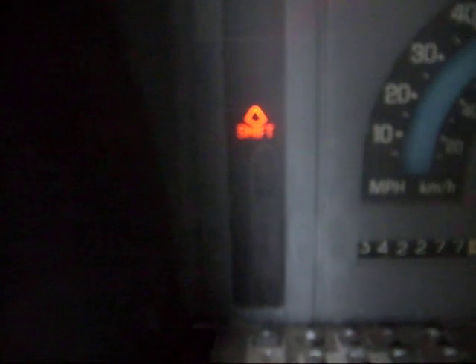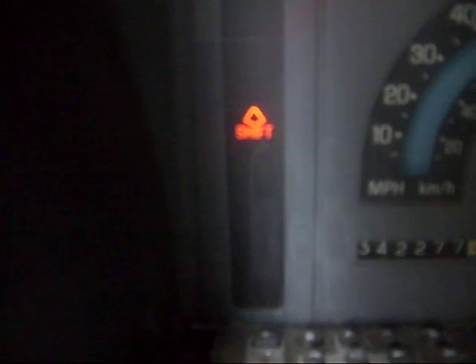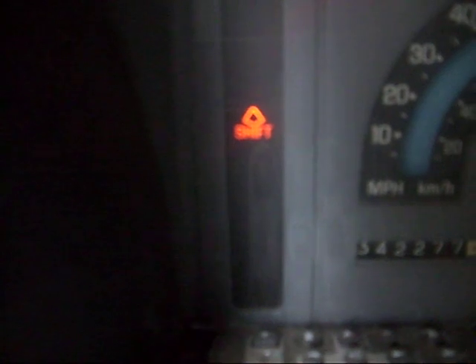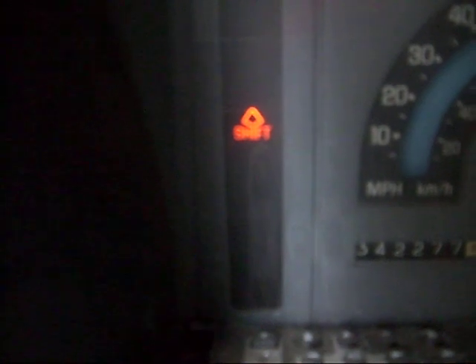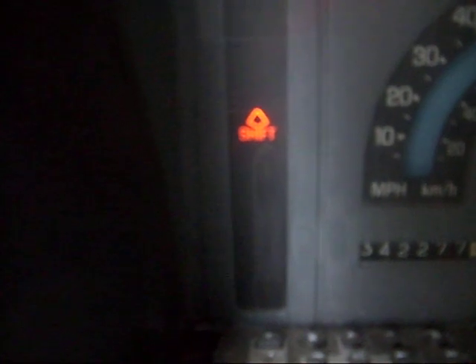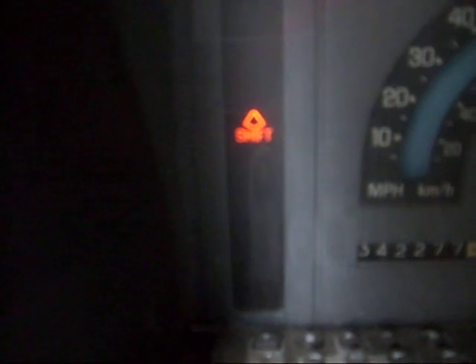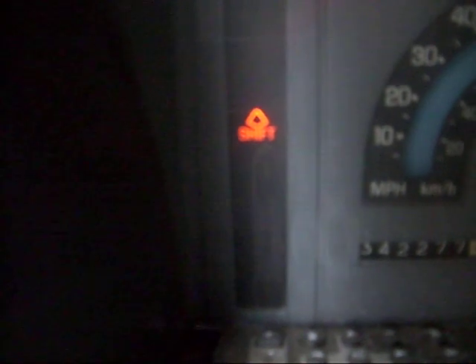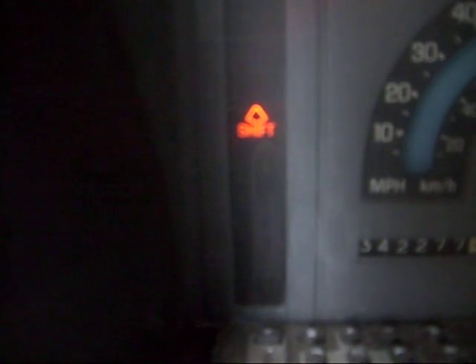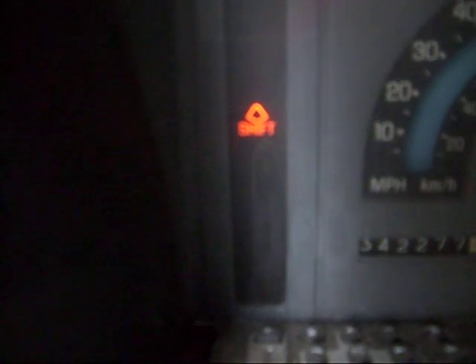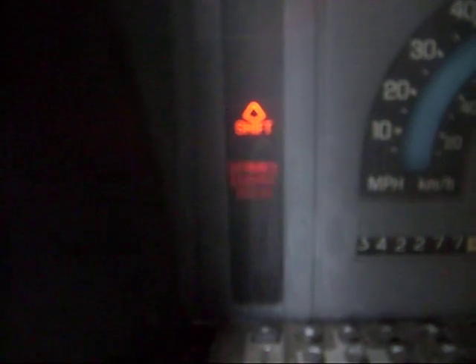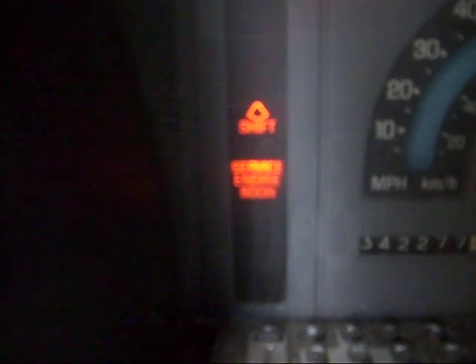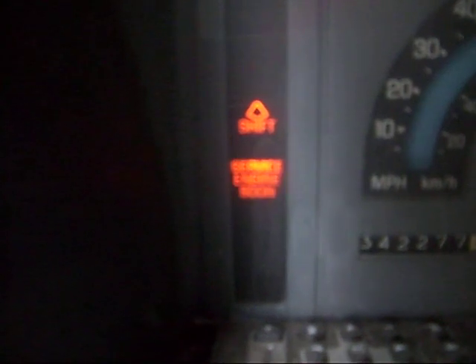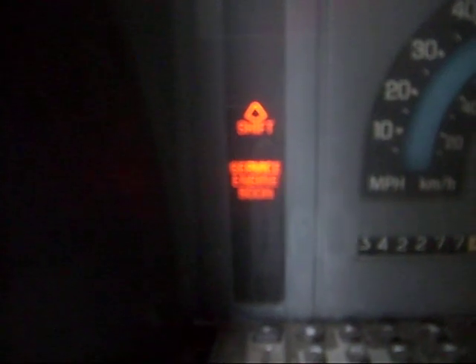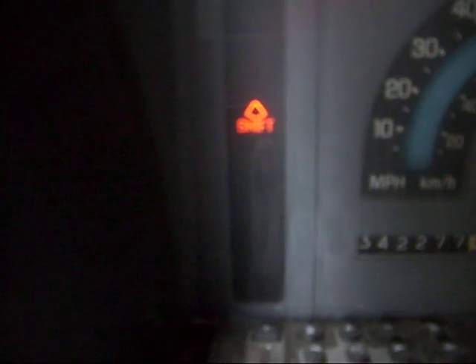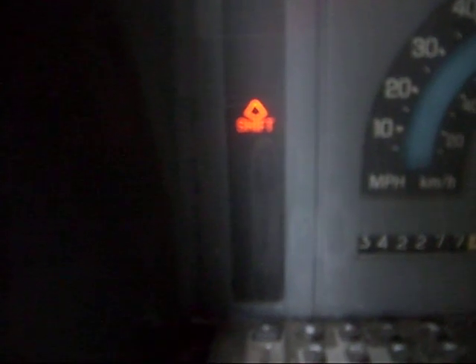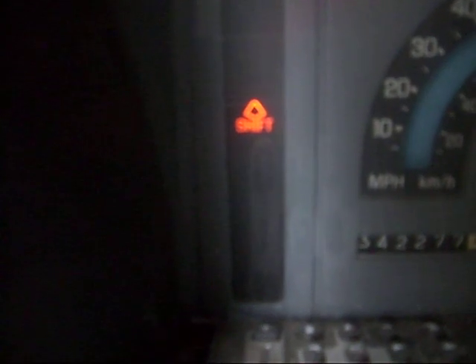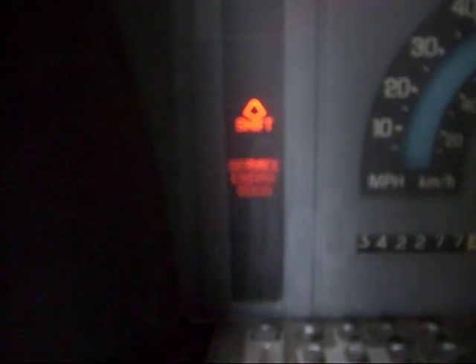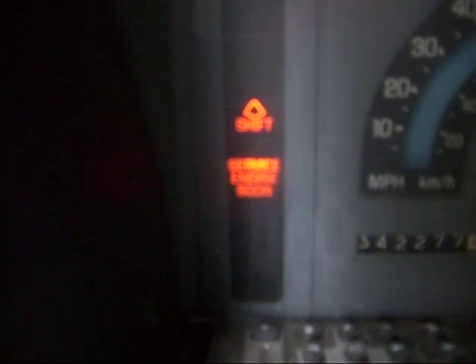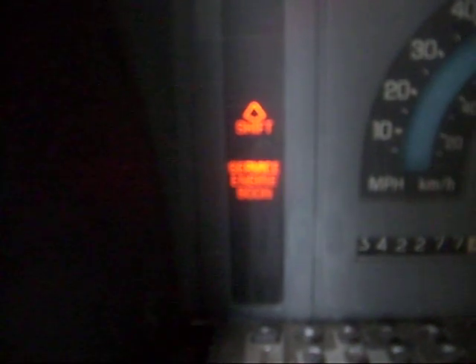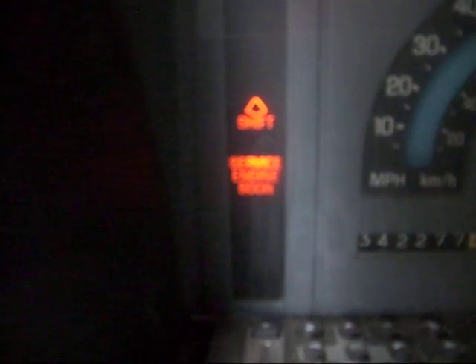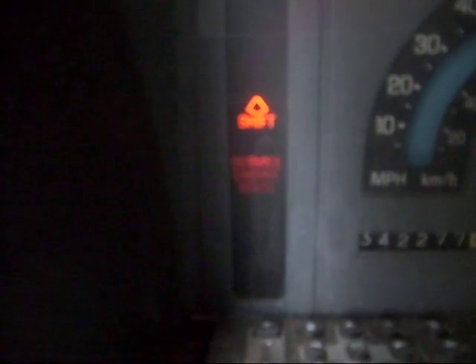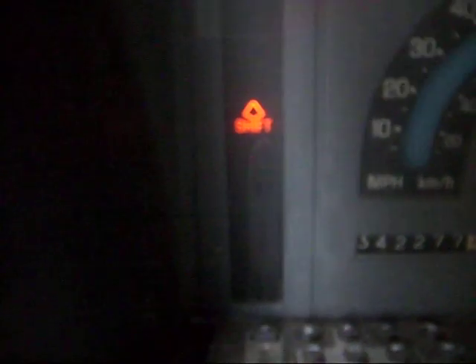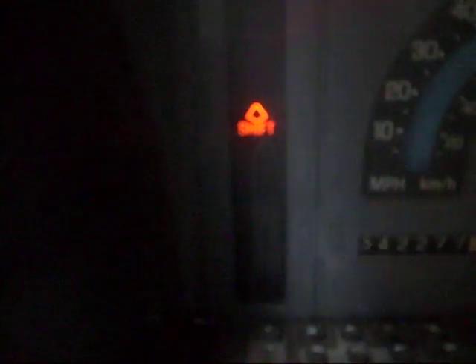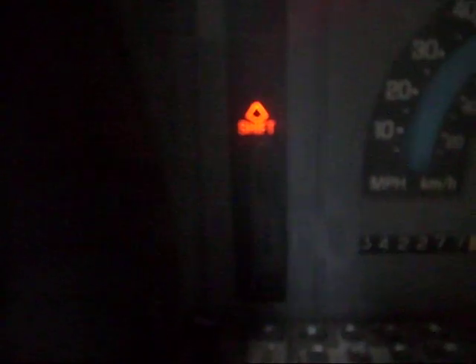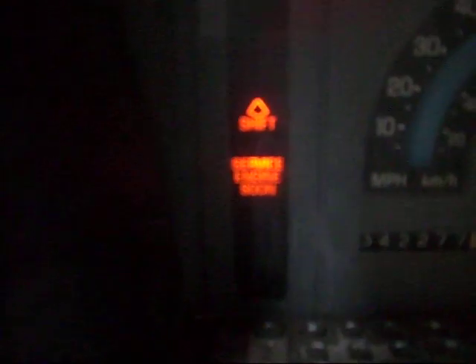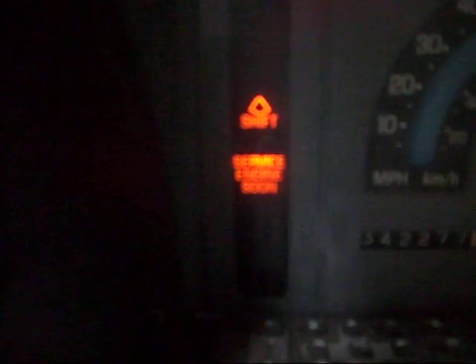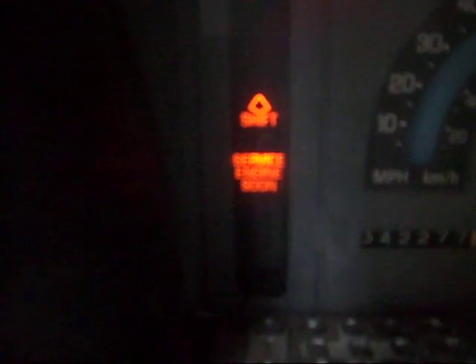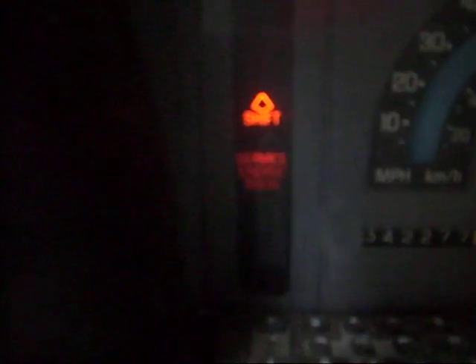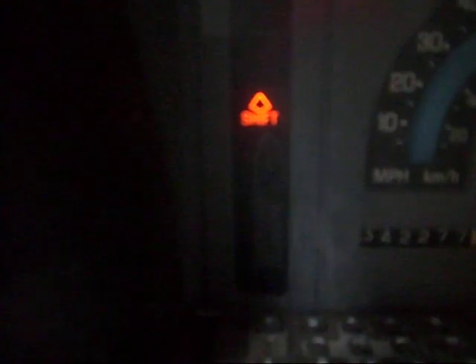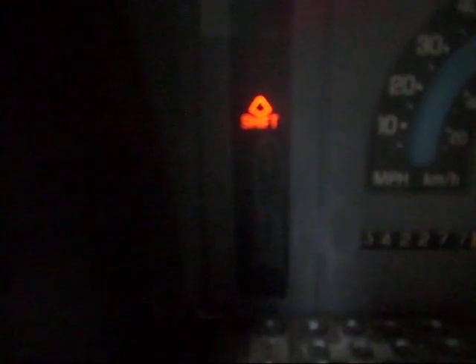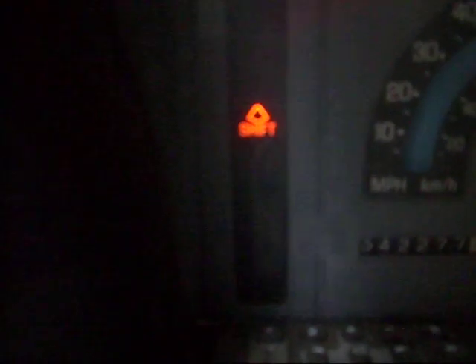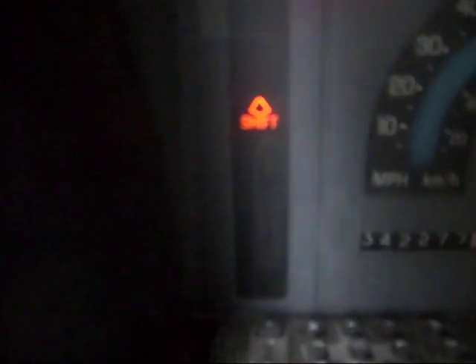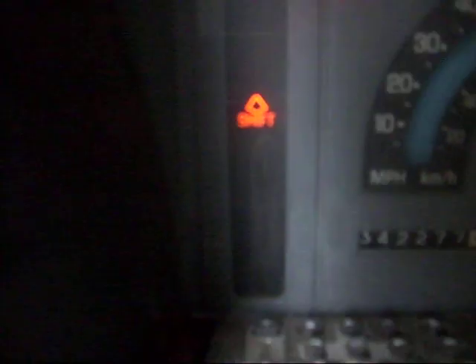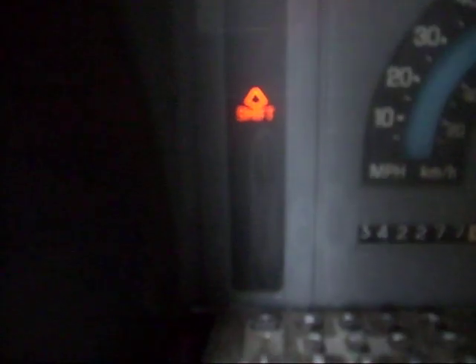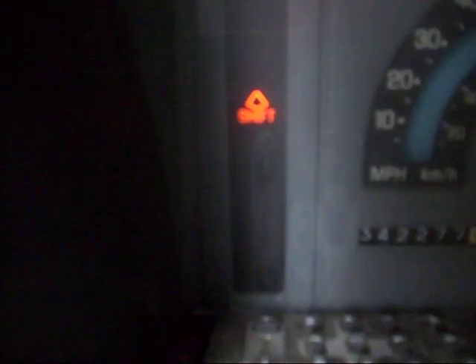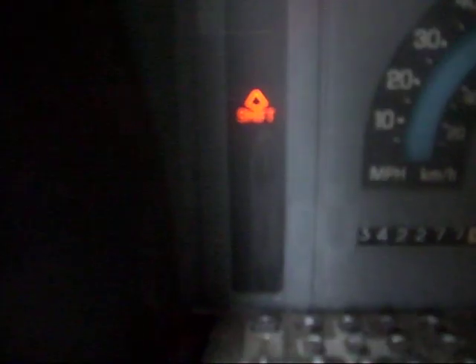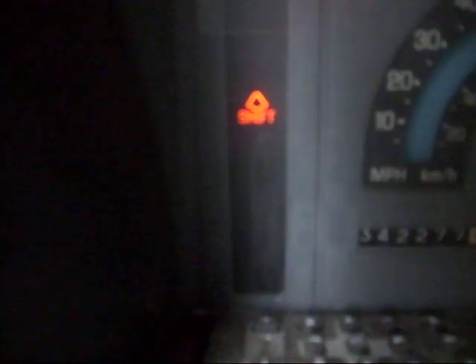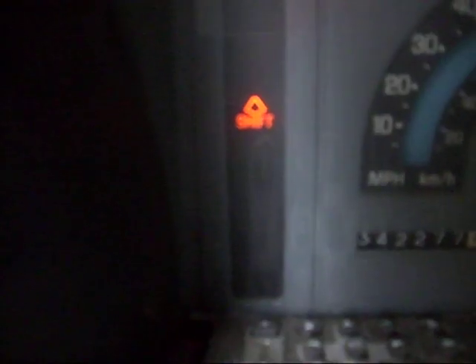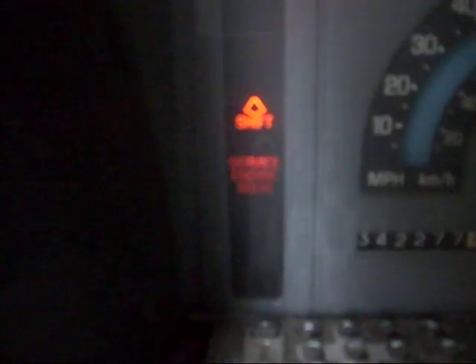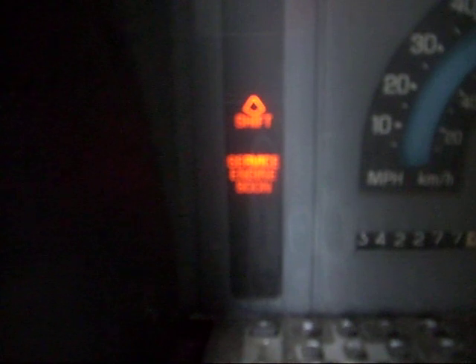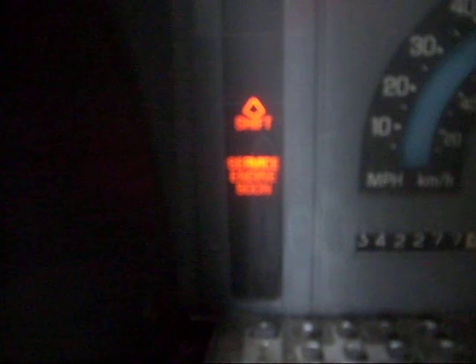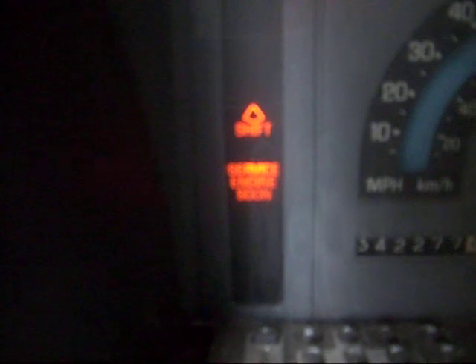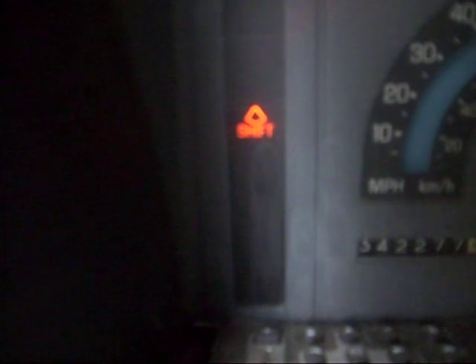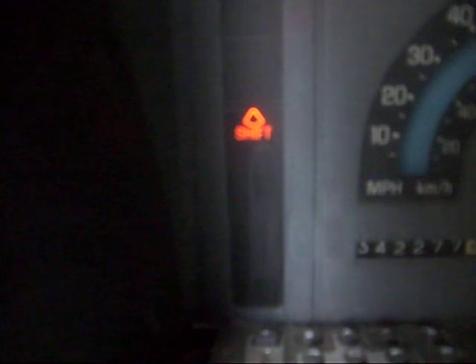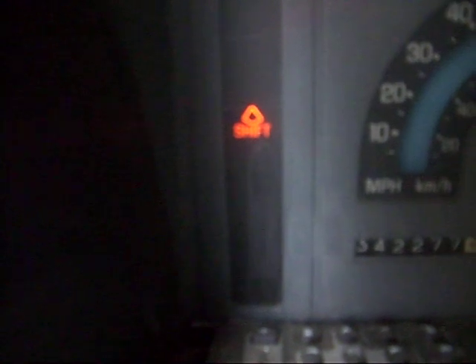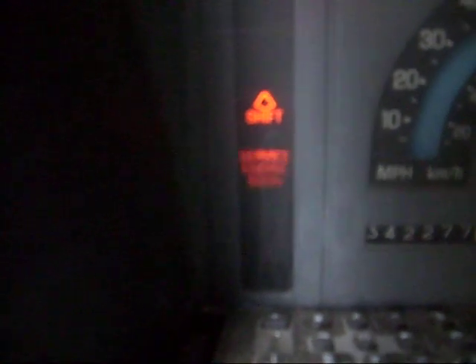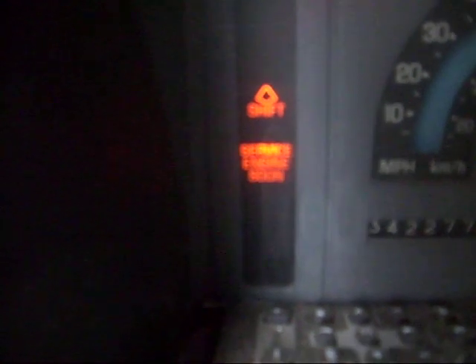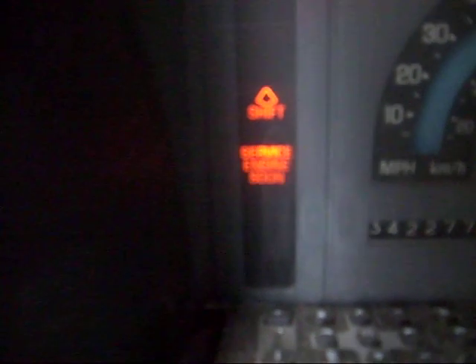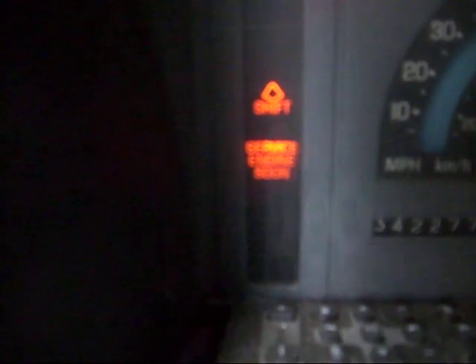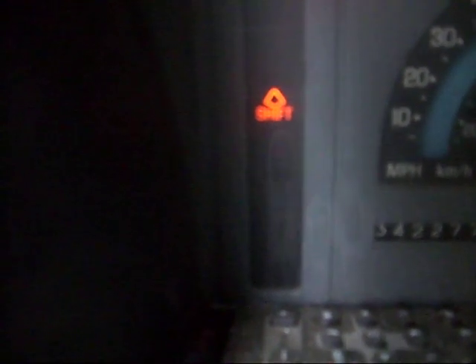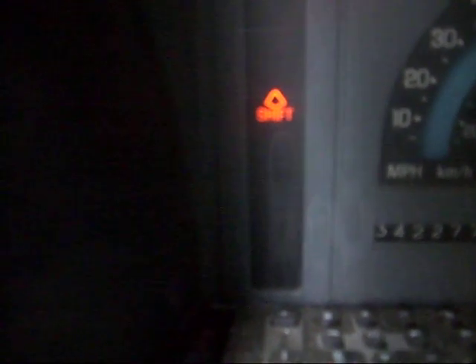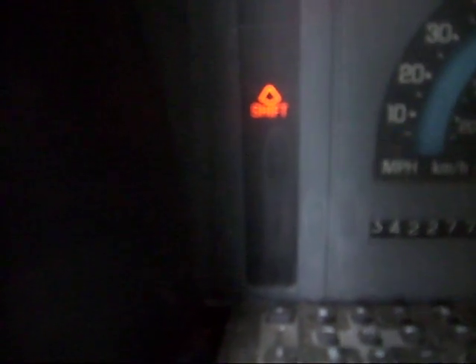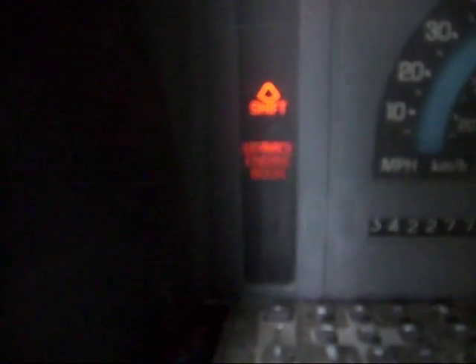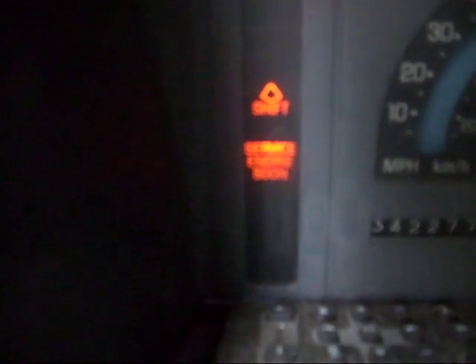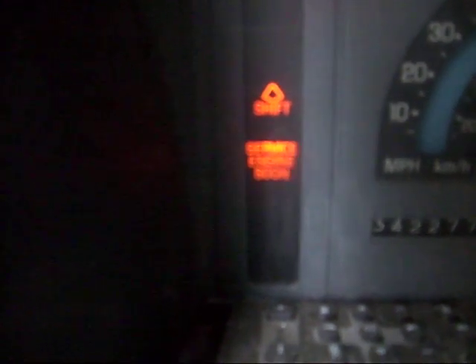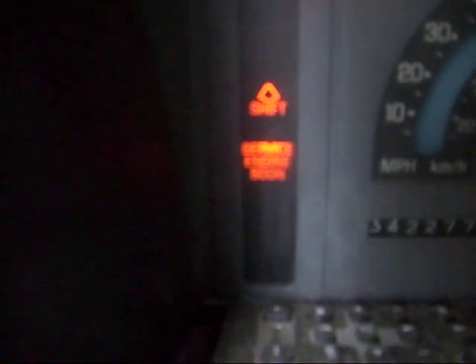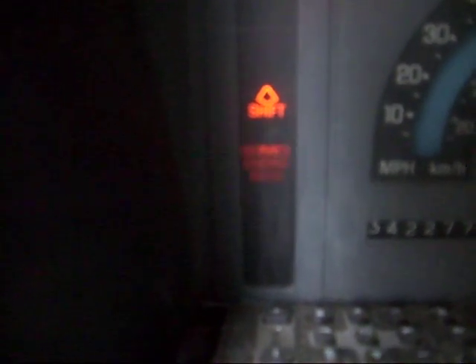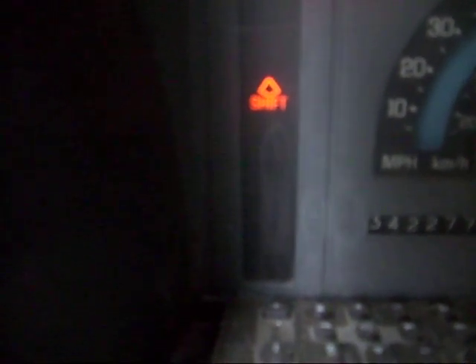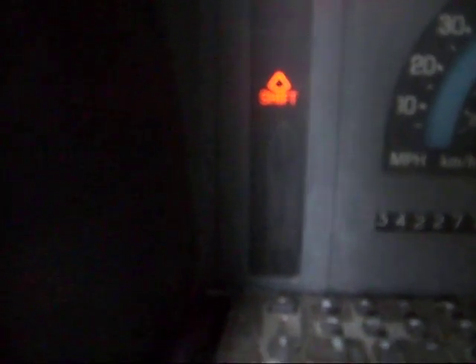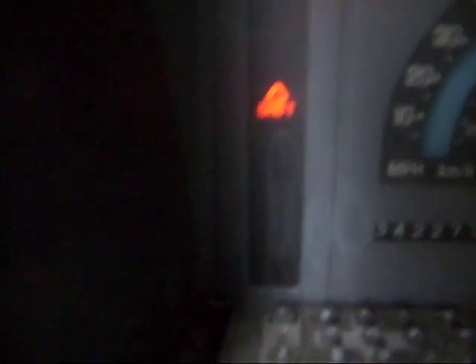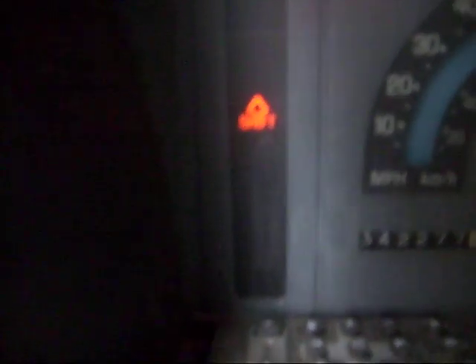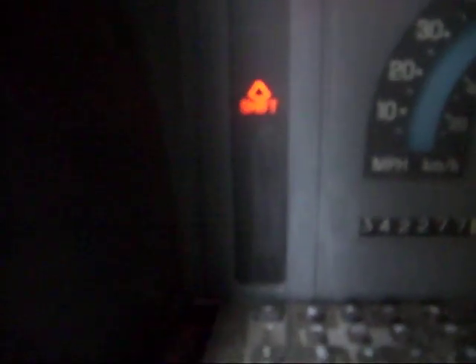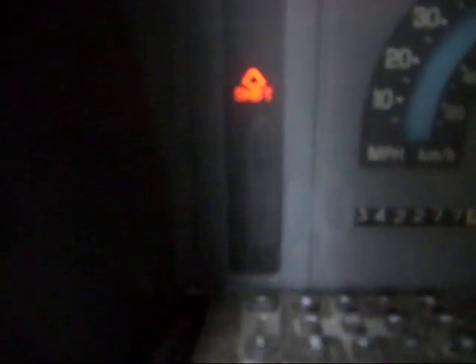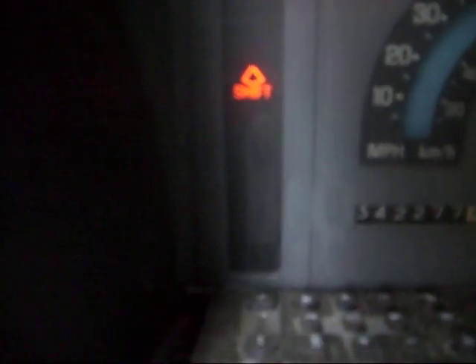Code 33, which I'm pretty sure is a MAP sensor. That's the only thing it could be because that's about the only thing that works on this truck anymore.